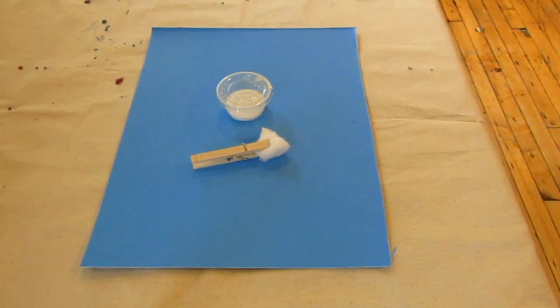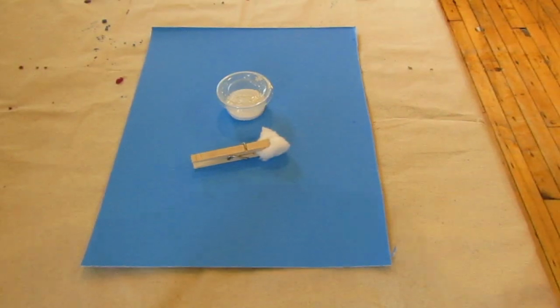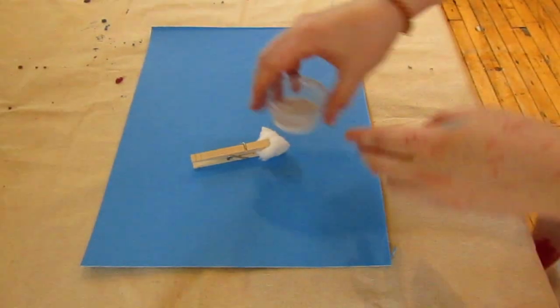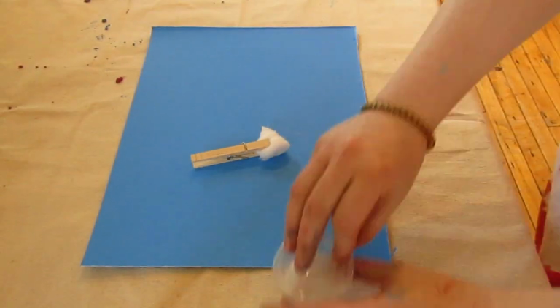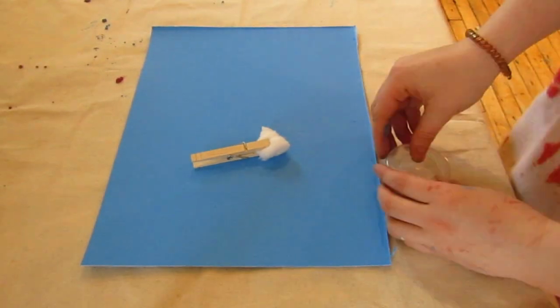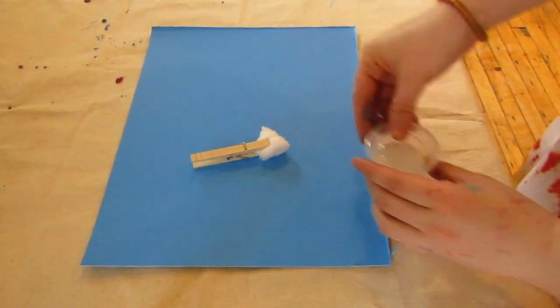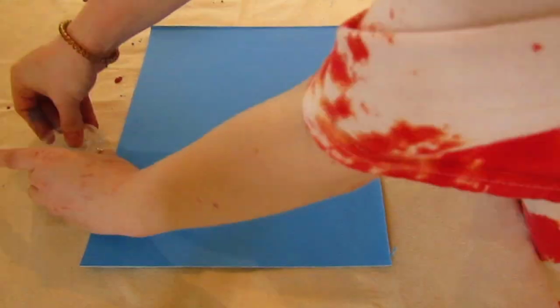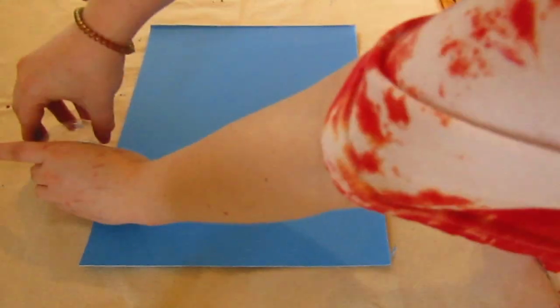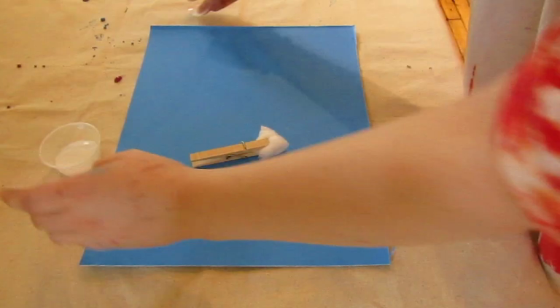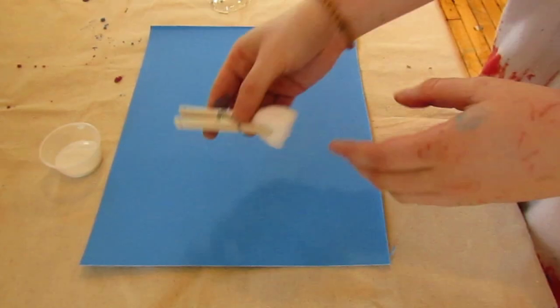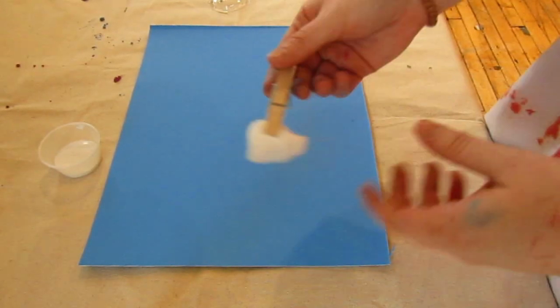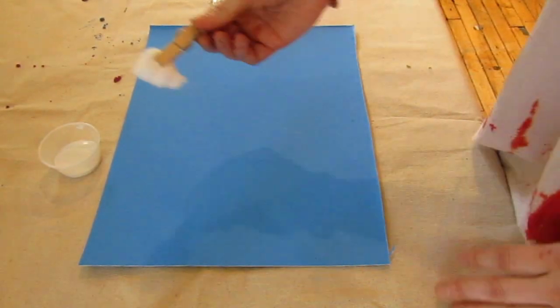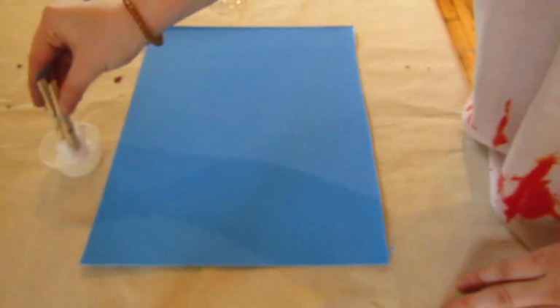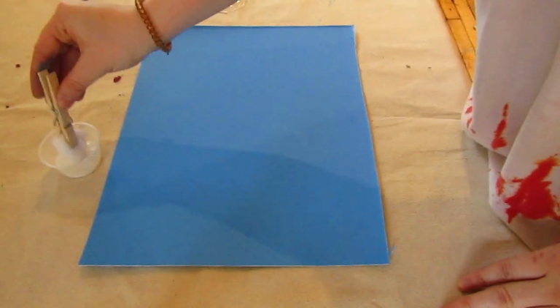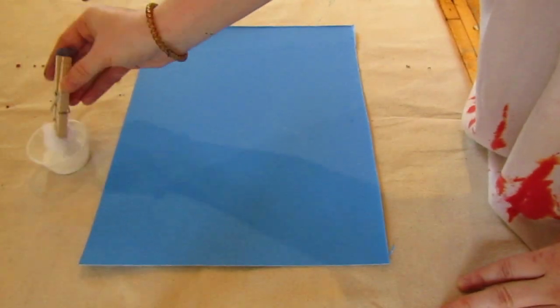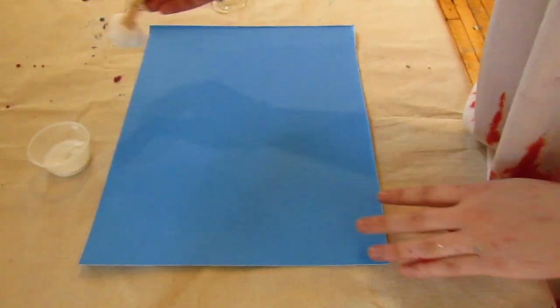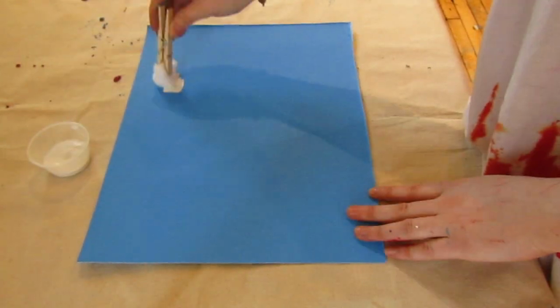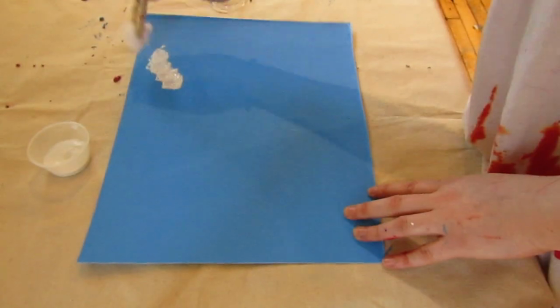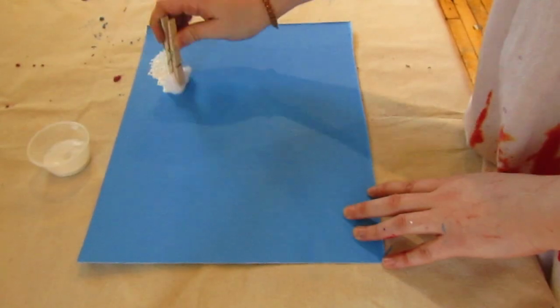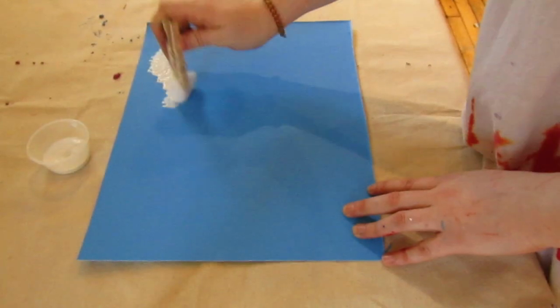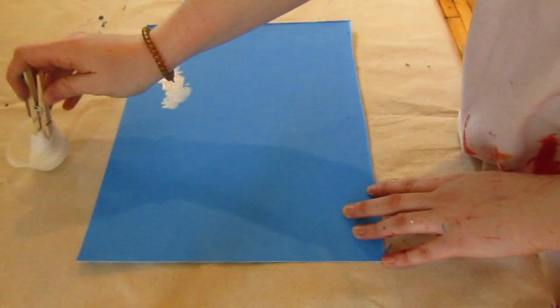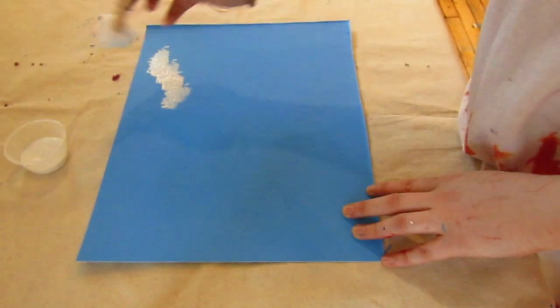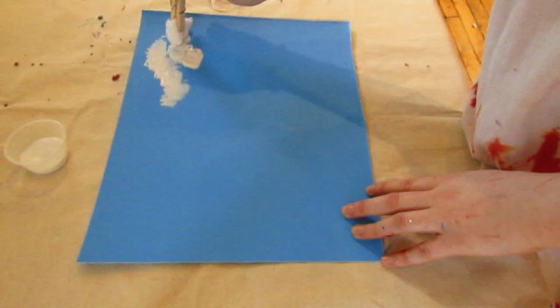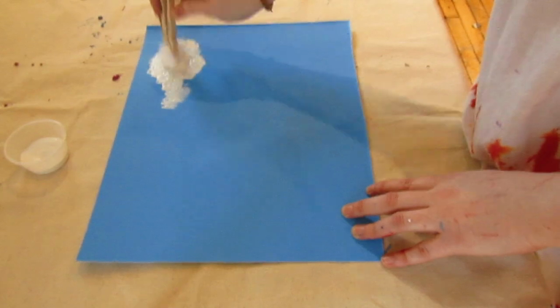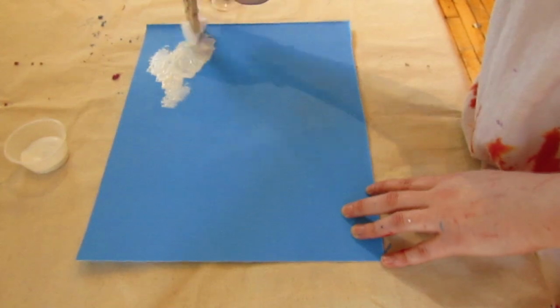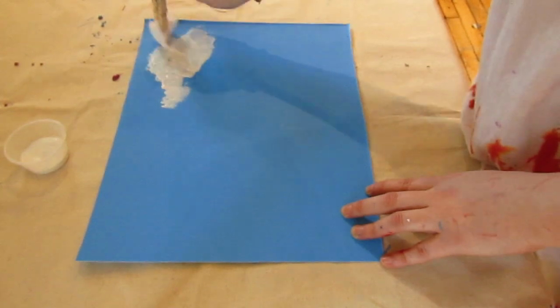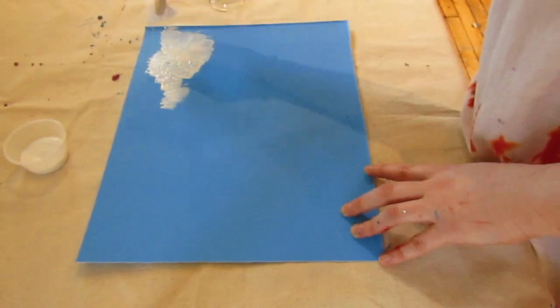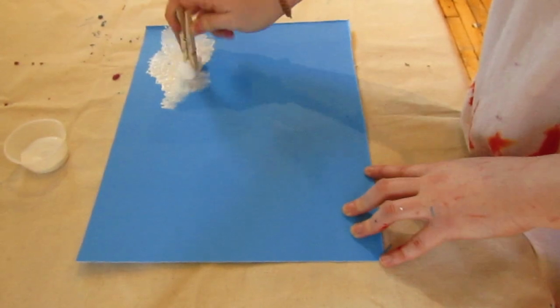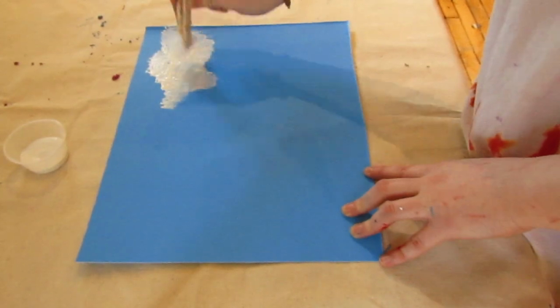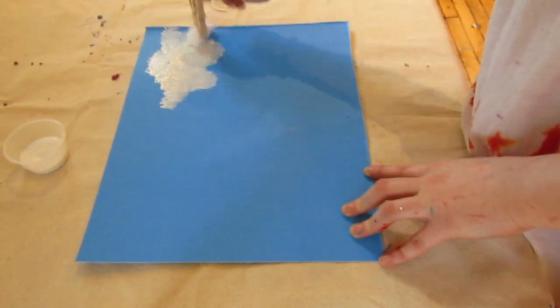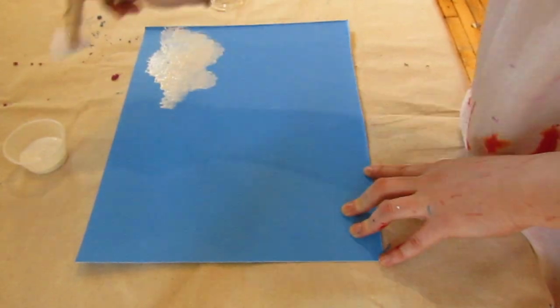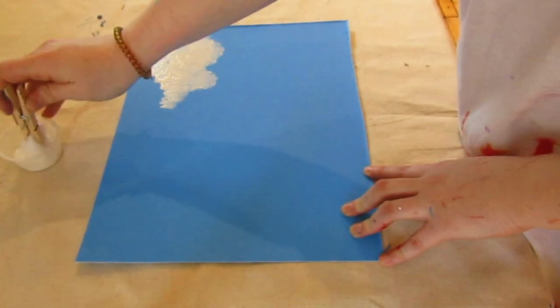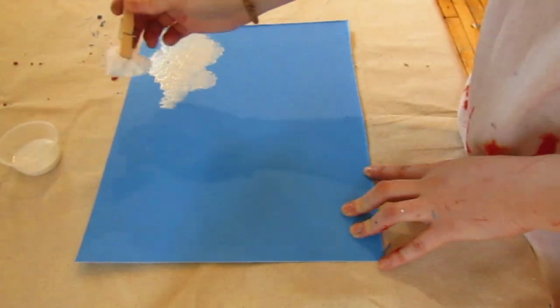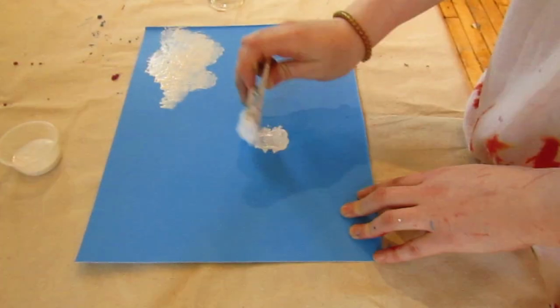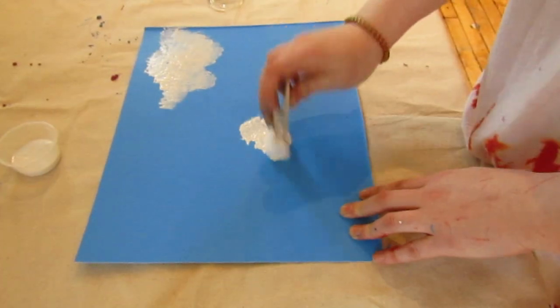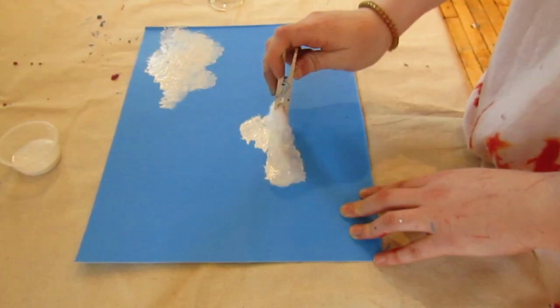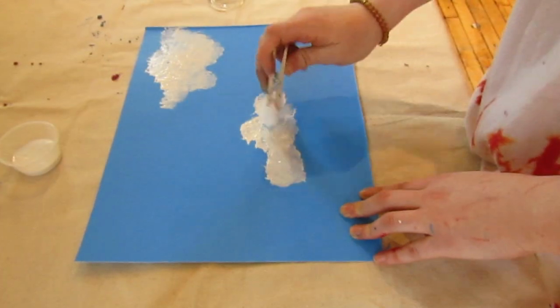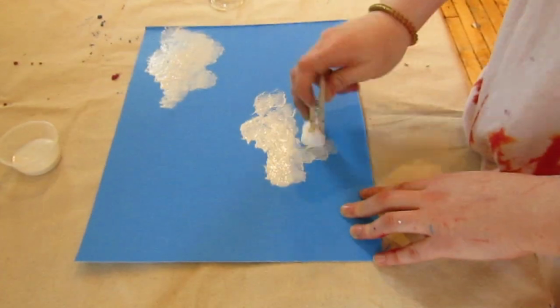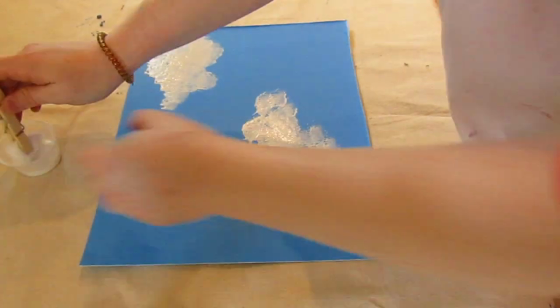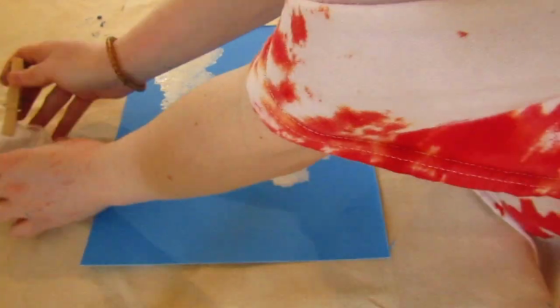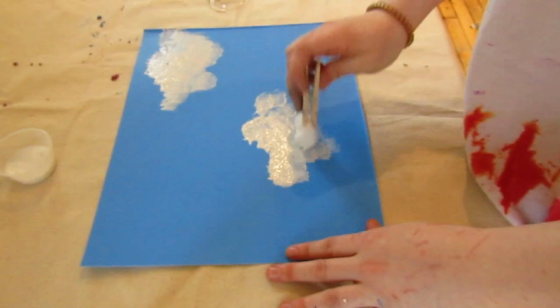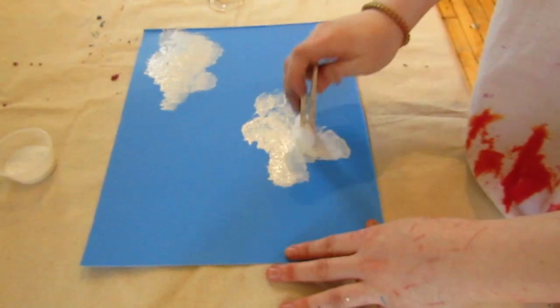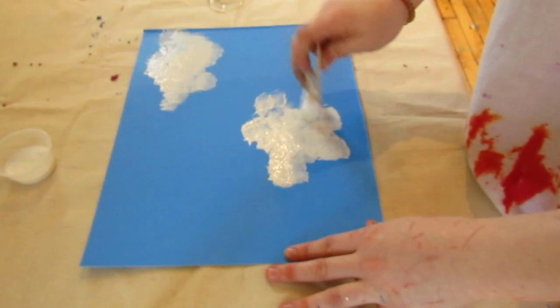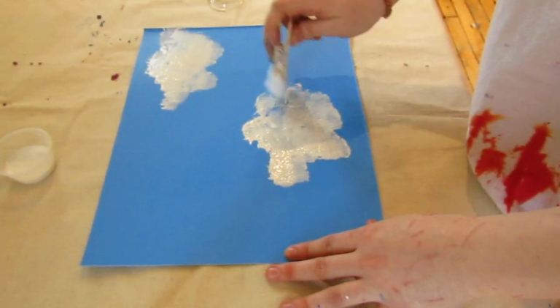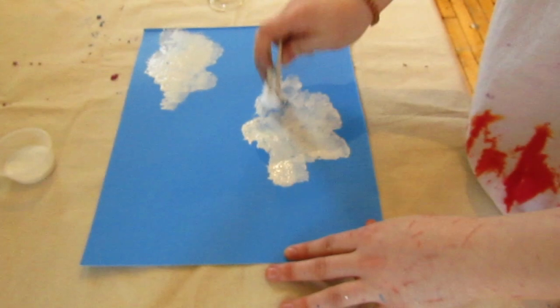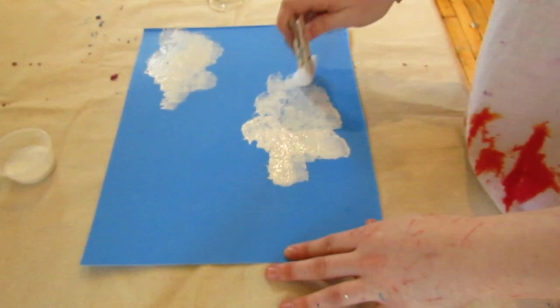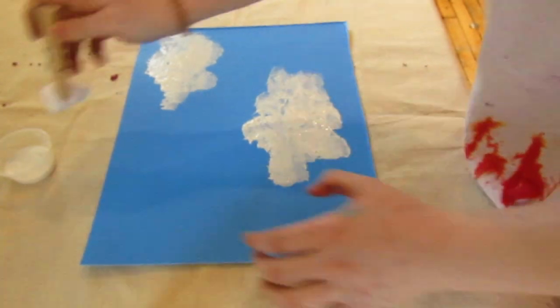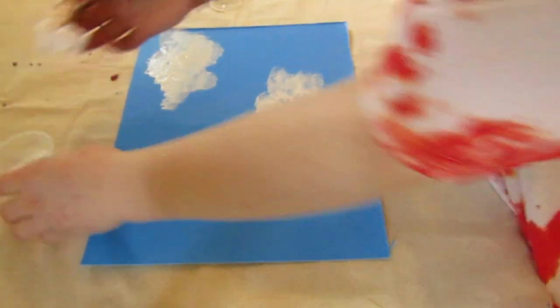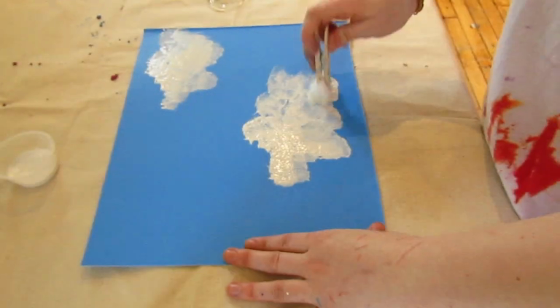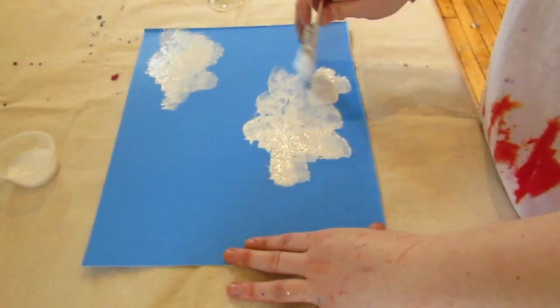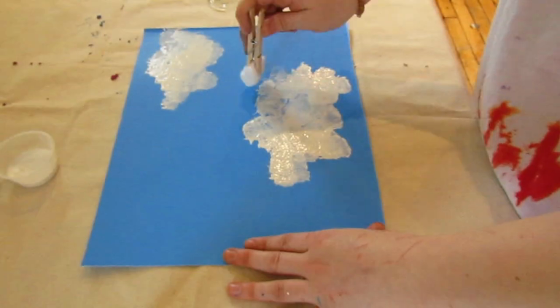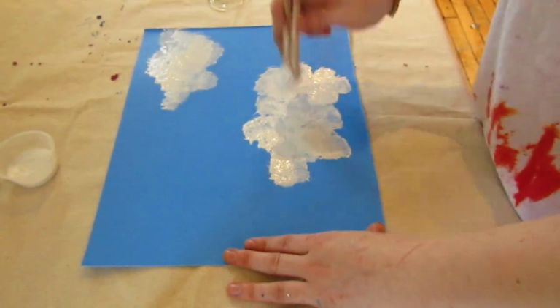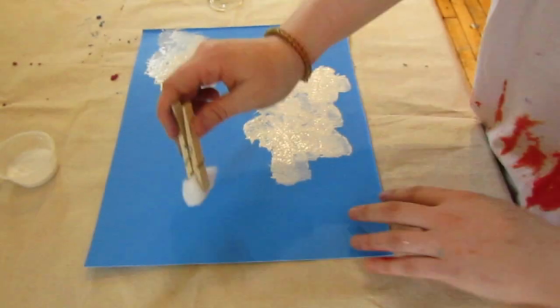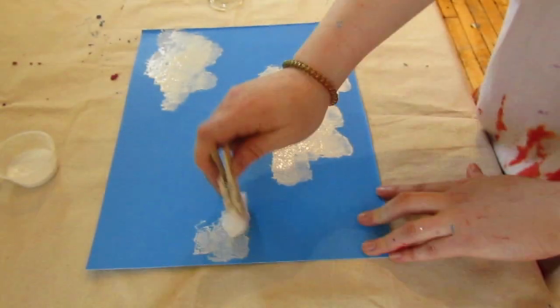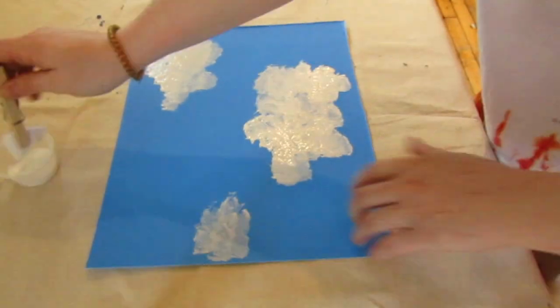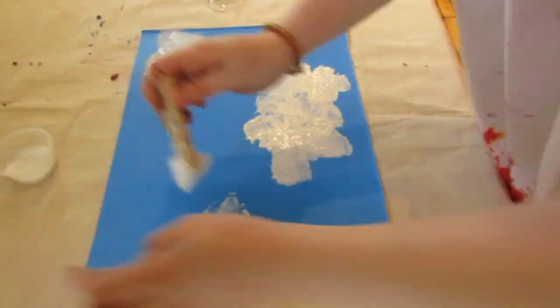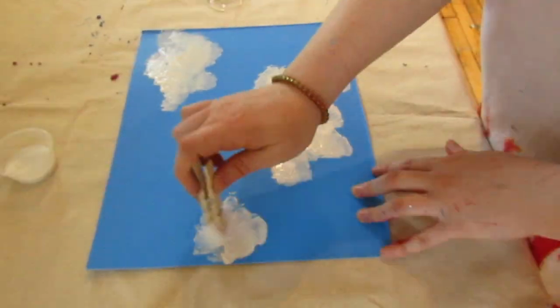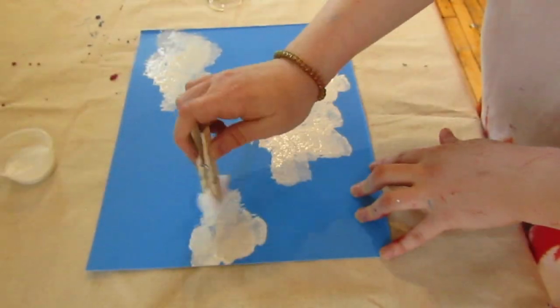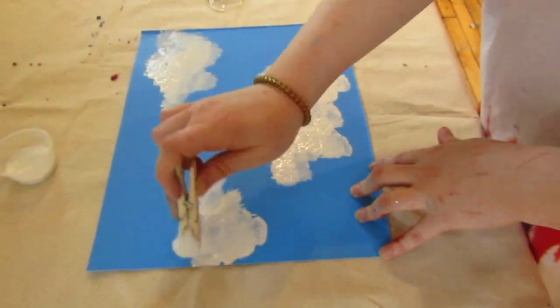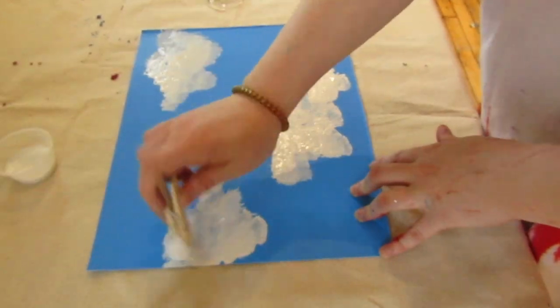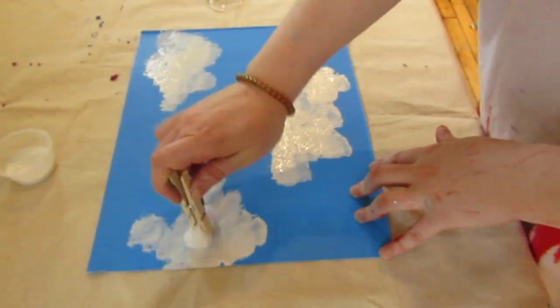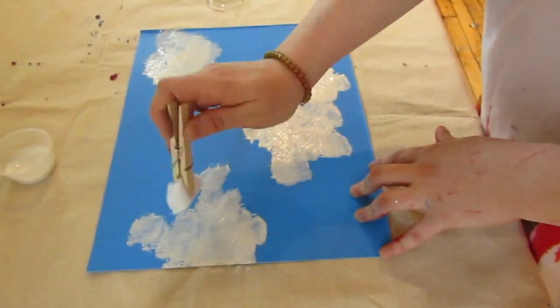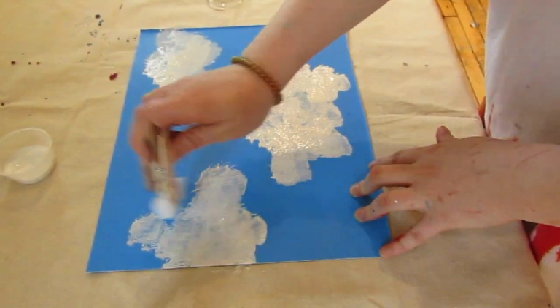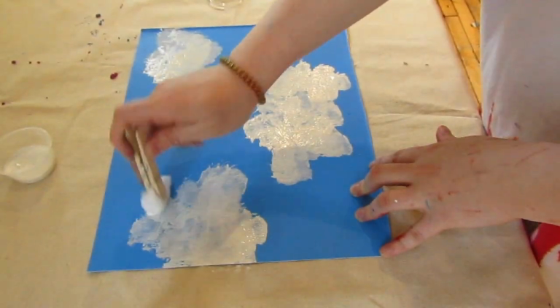Use the clothespin holding a cotton ball to dab white paint onto the blue poster to look like fluffy clouds. Let dry completely.